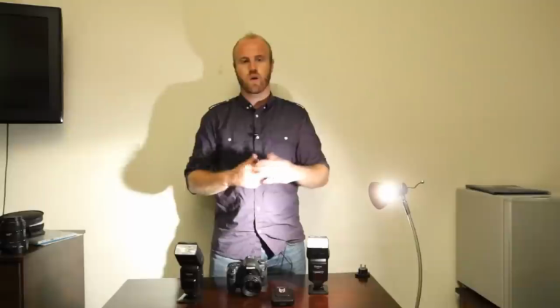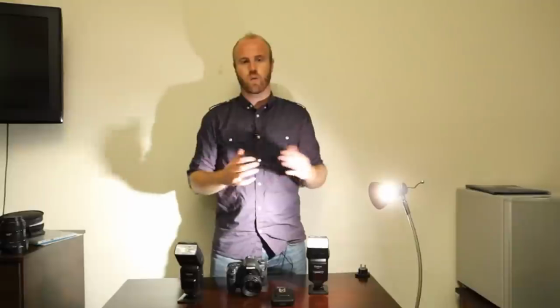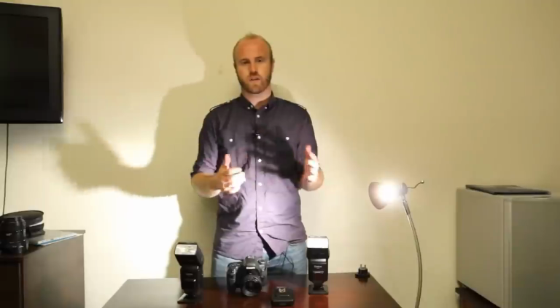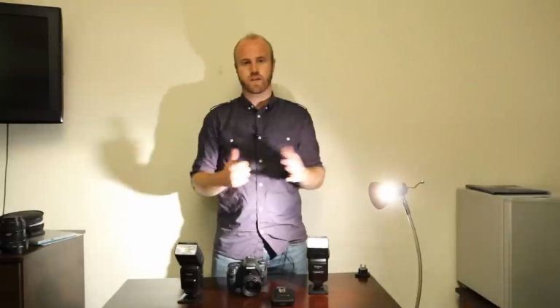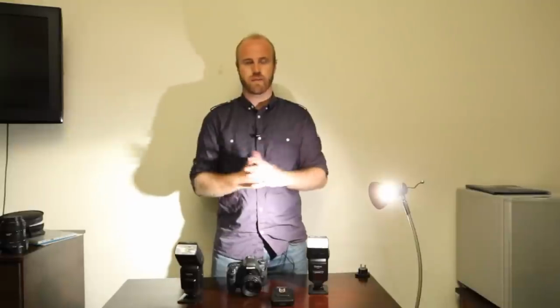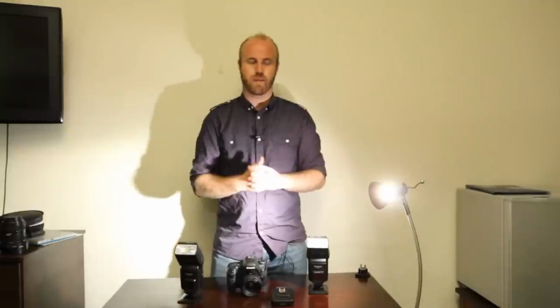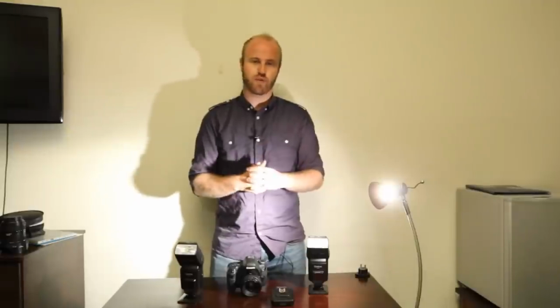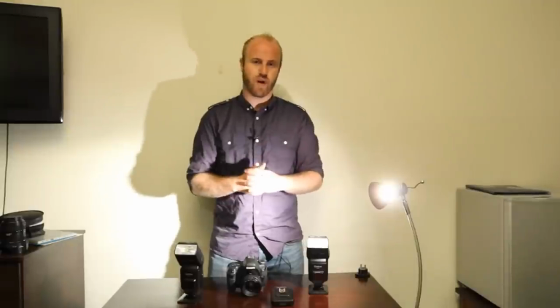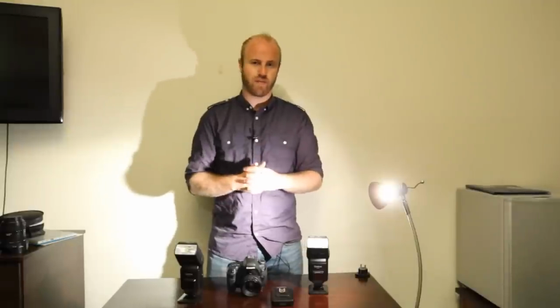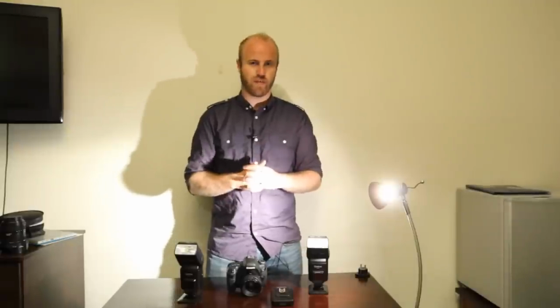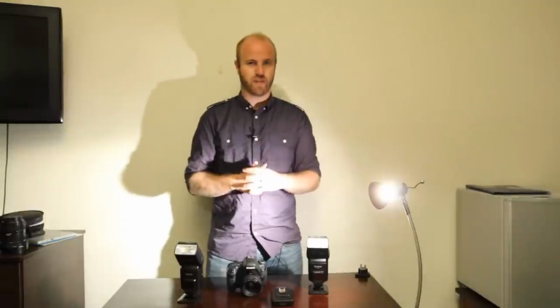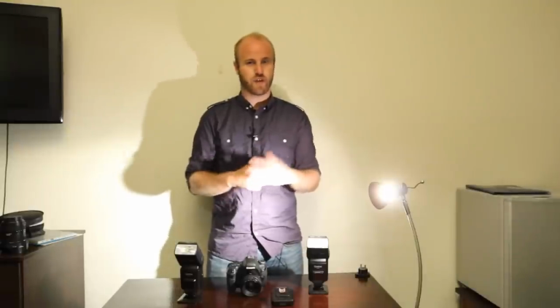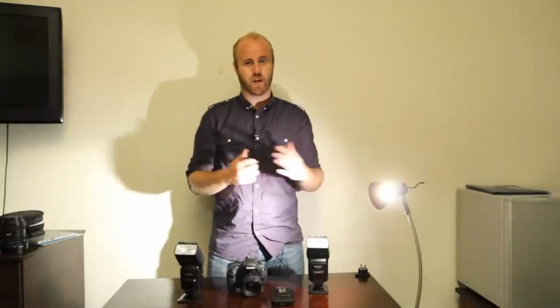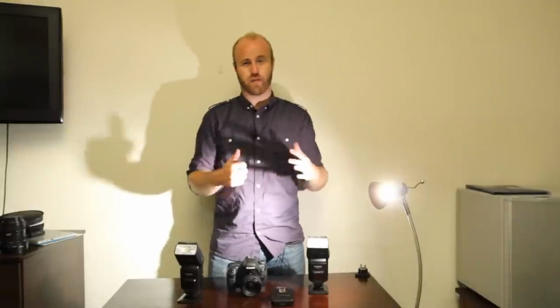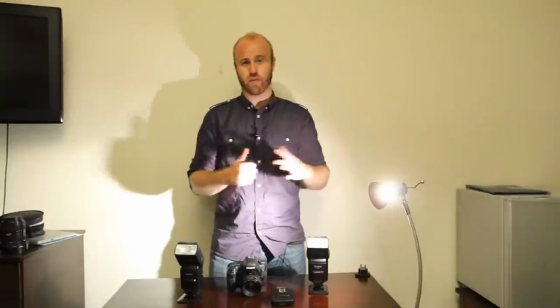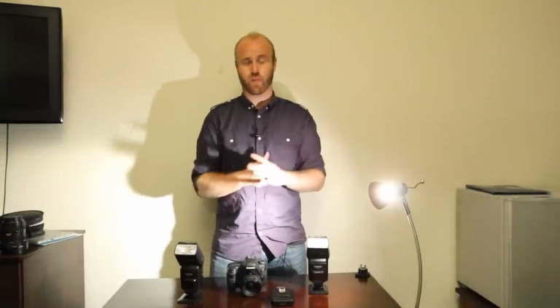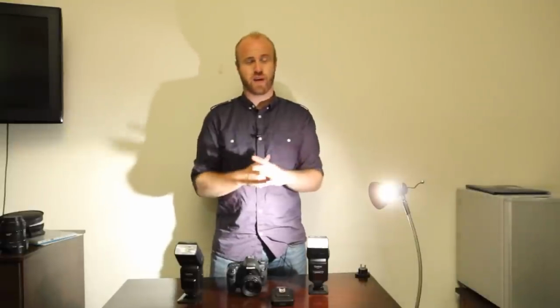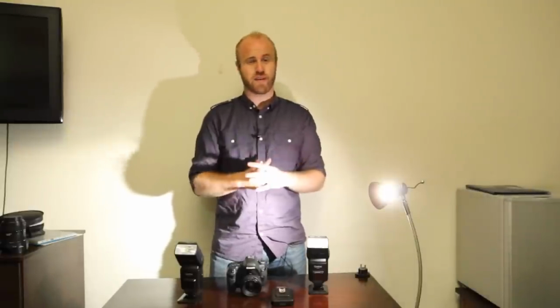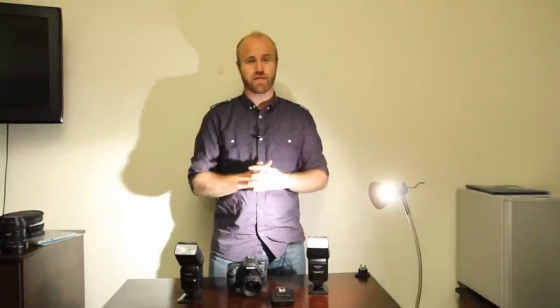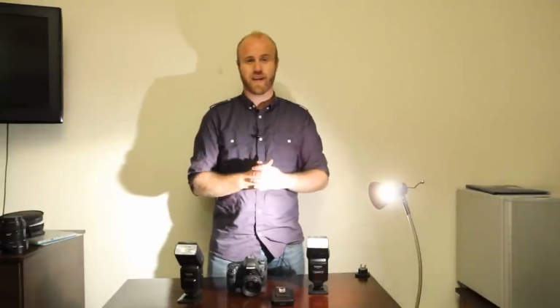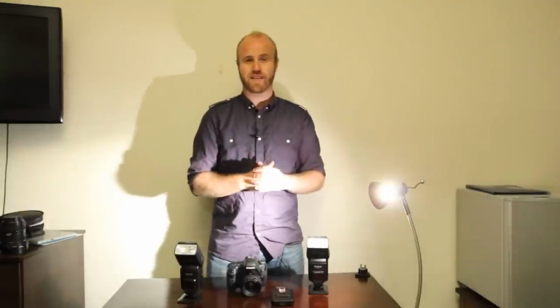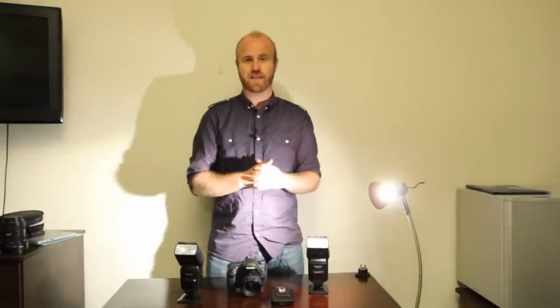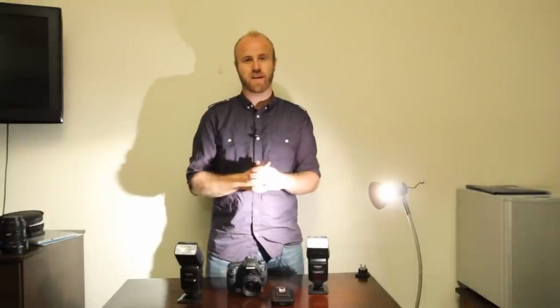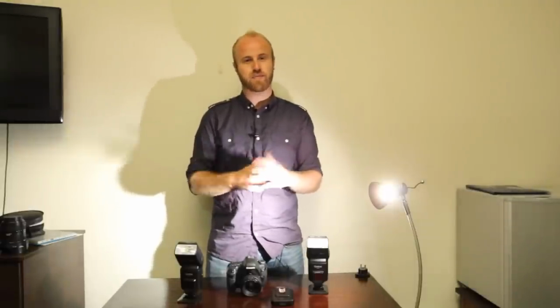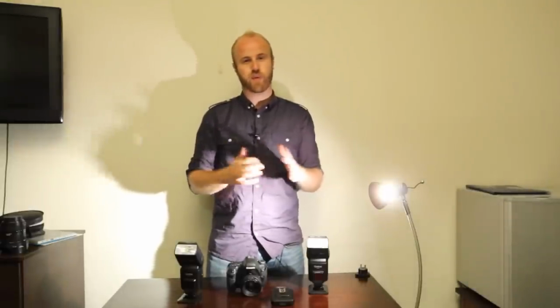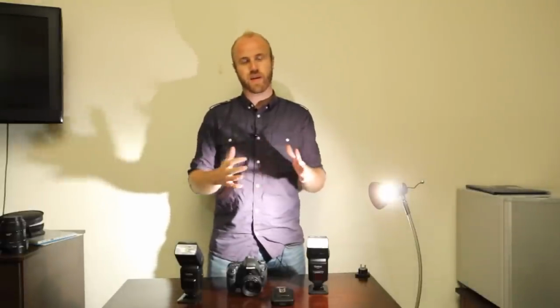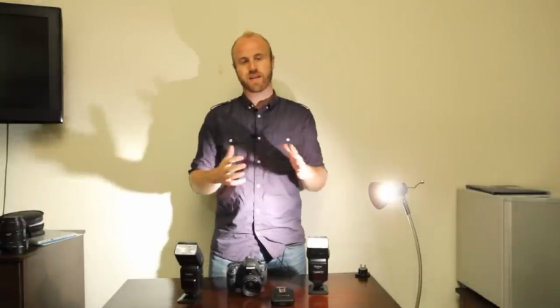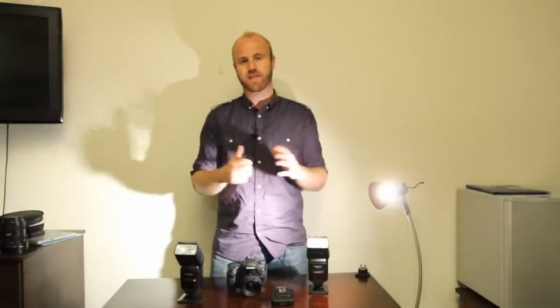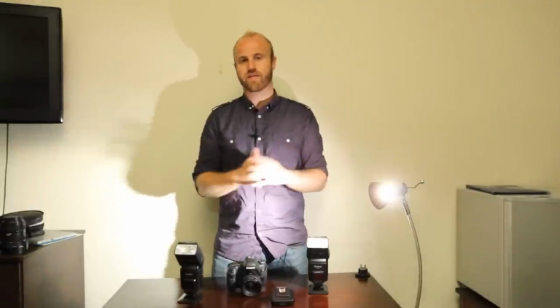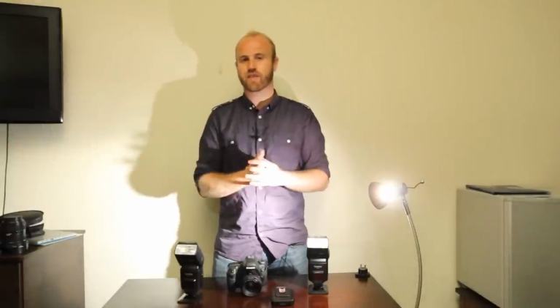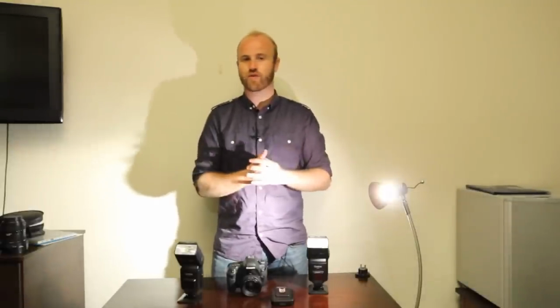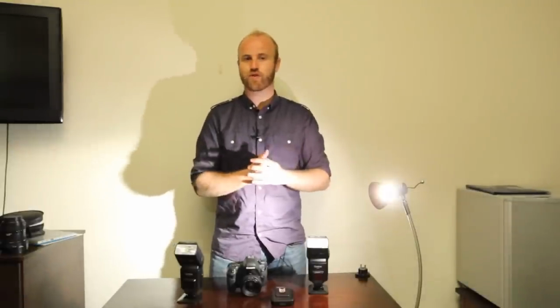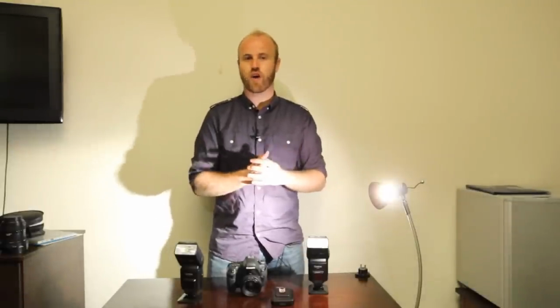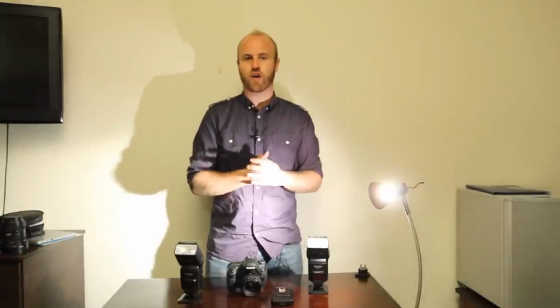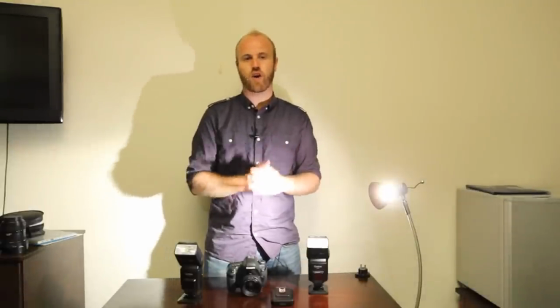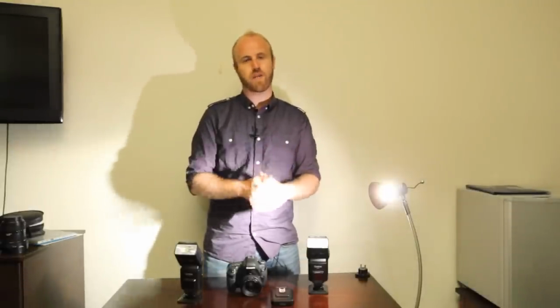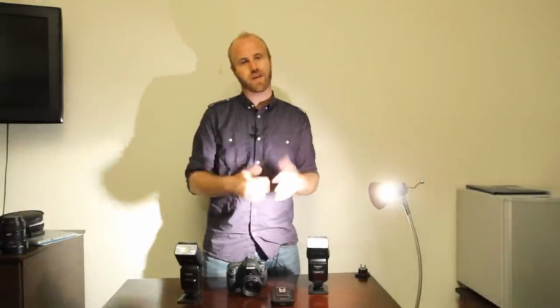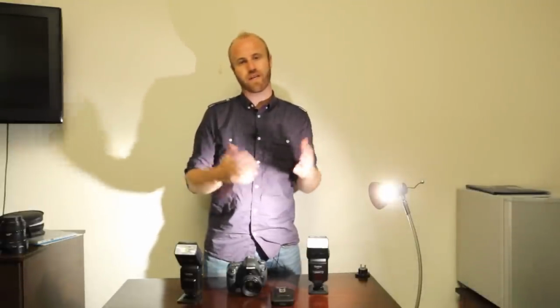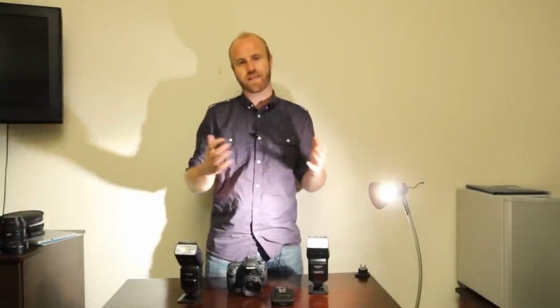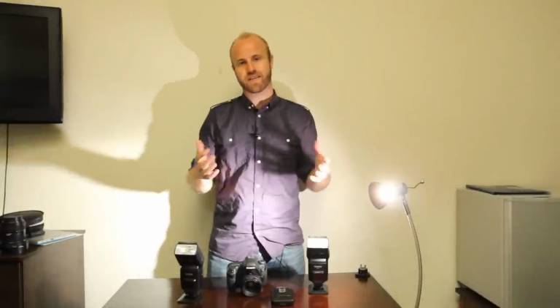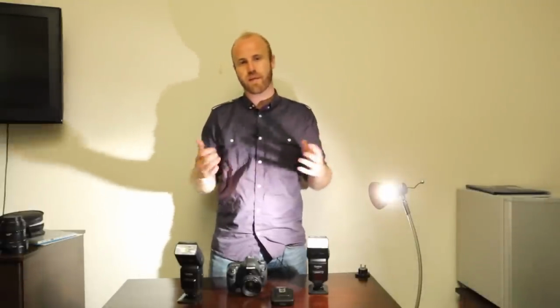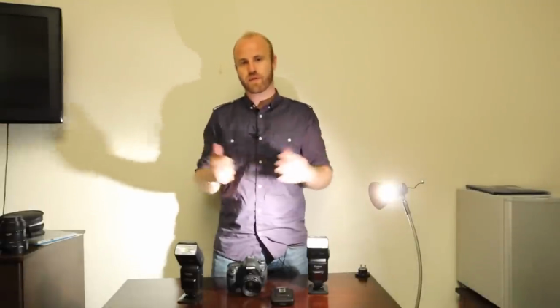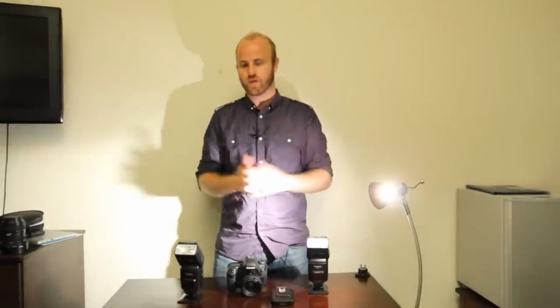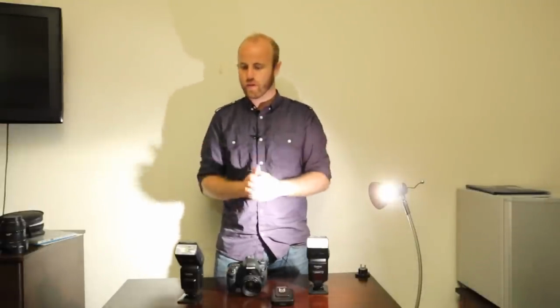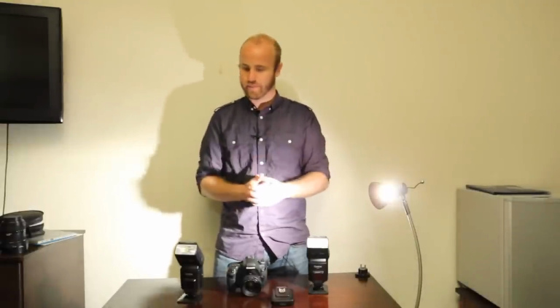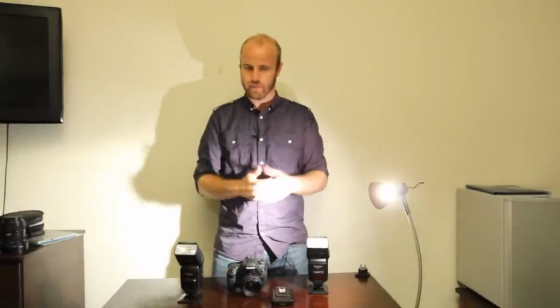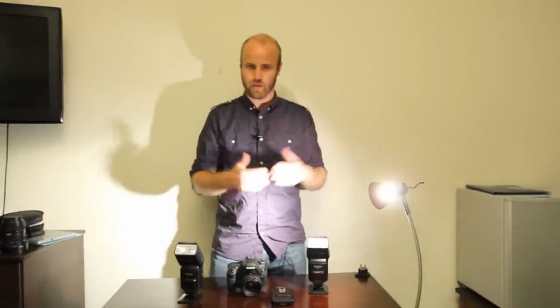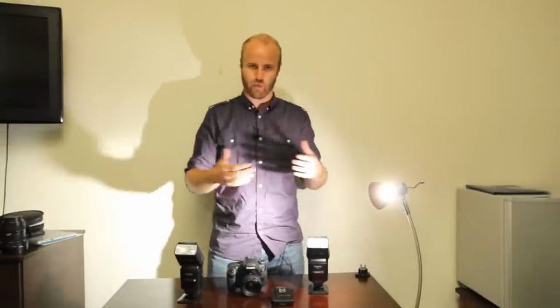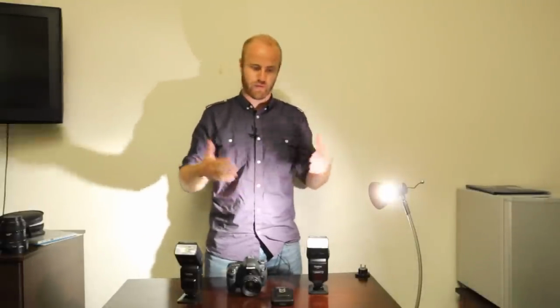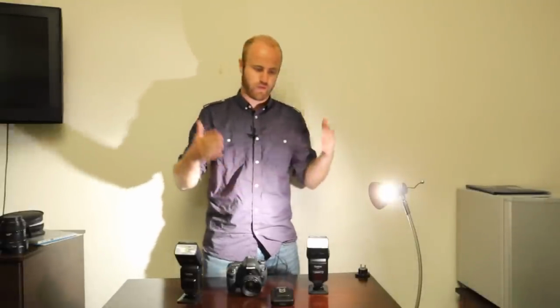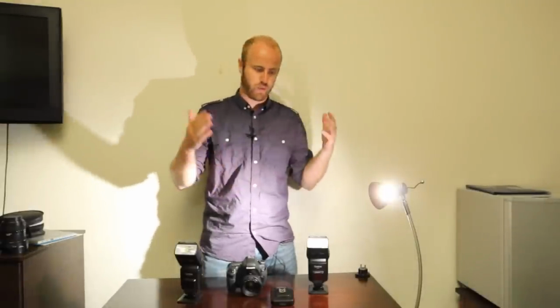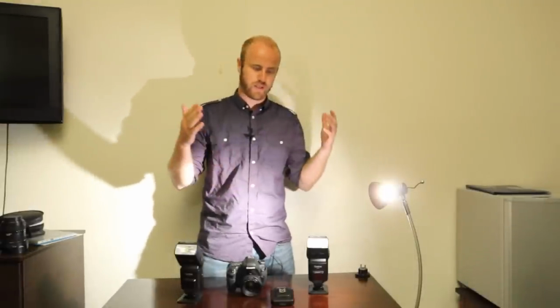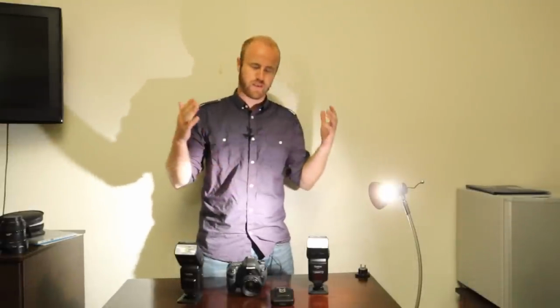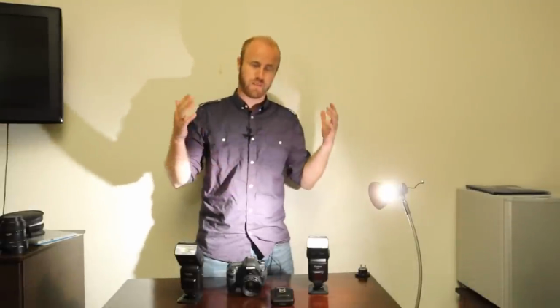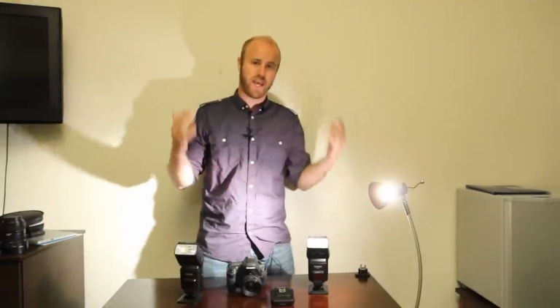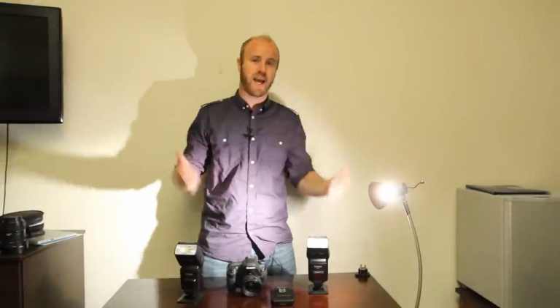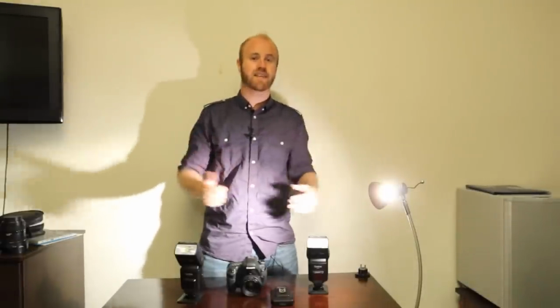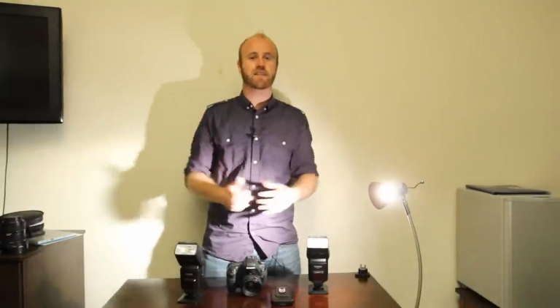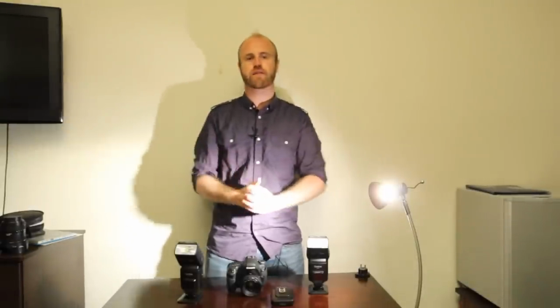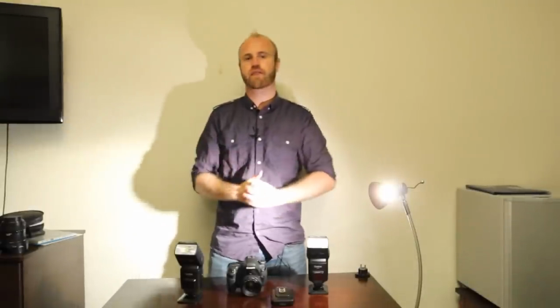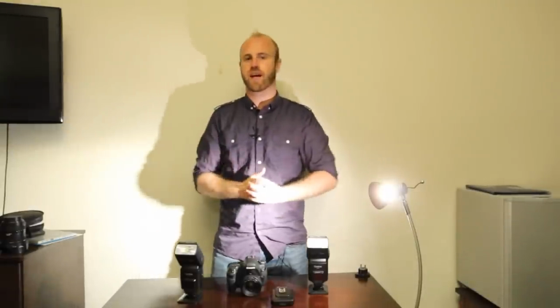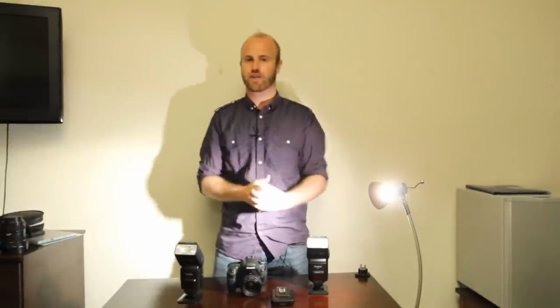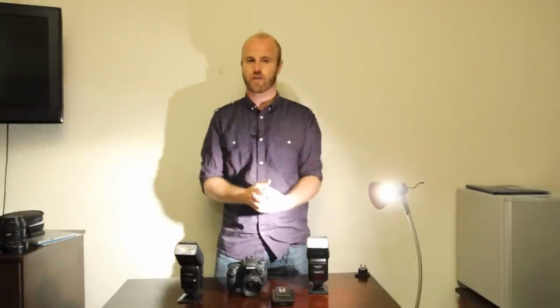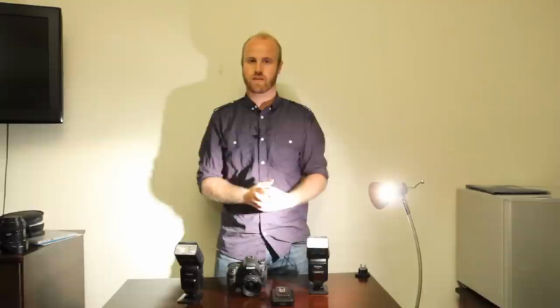What's up? I'm travel photographer Brendan Vanson of brendansadventures.com and on this episode I'm going to be reviewing some cactus flashes.